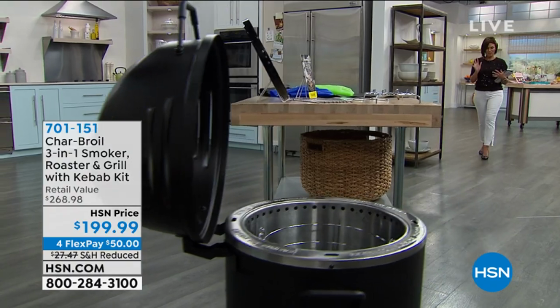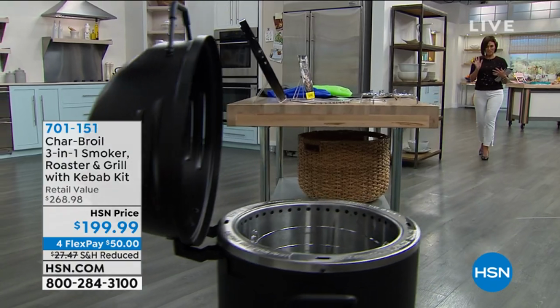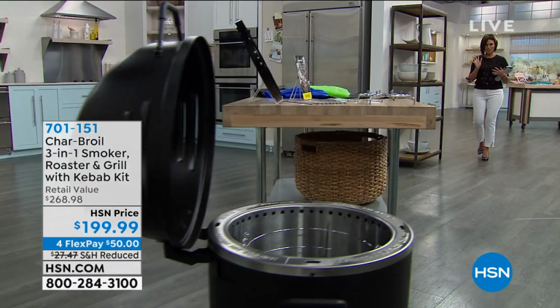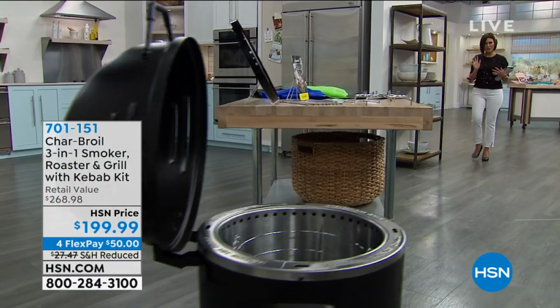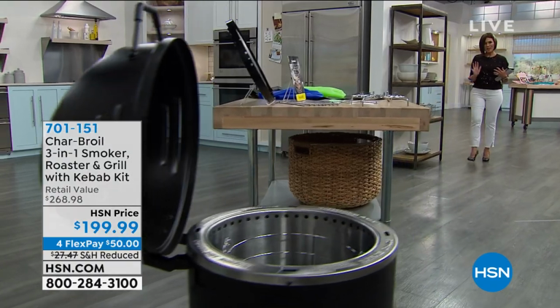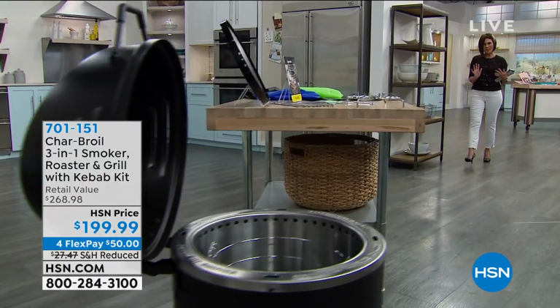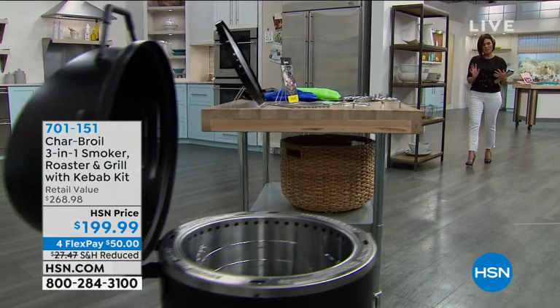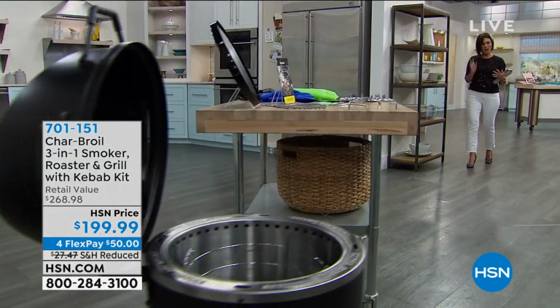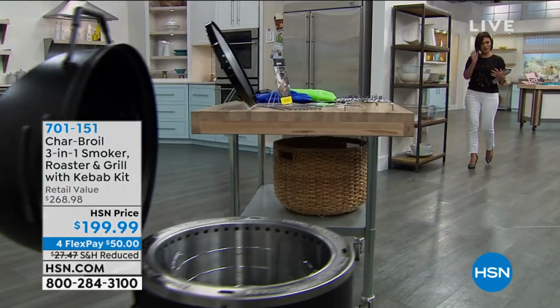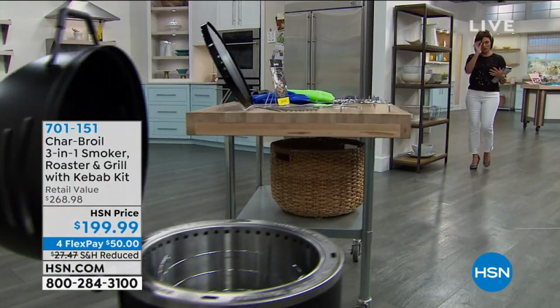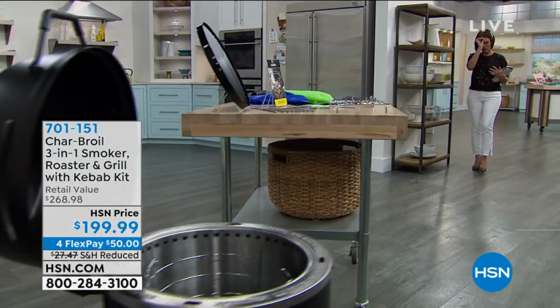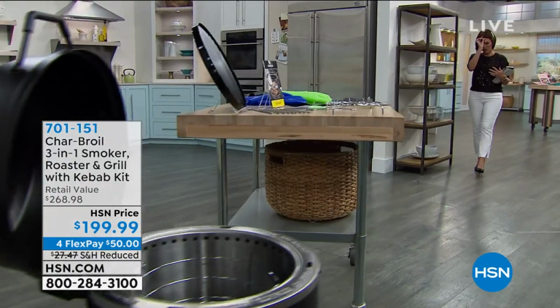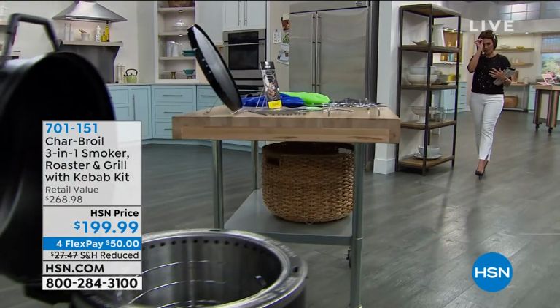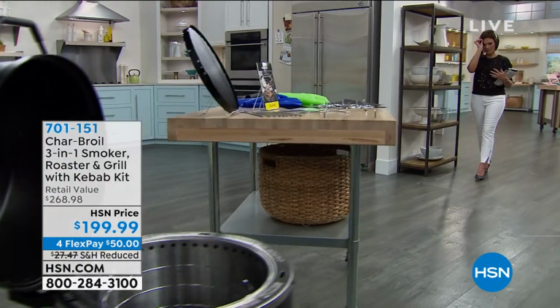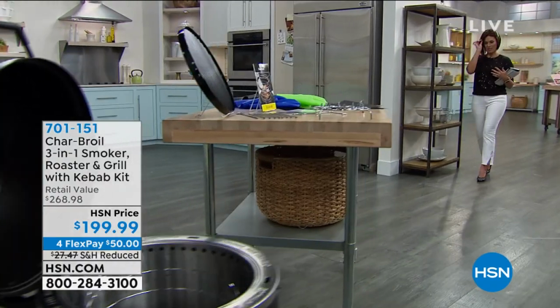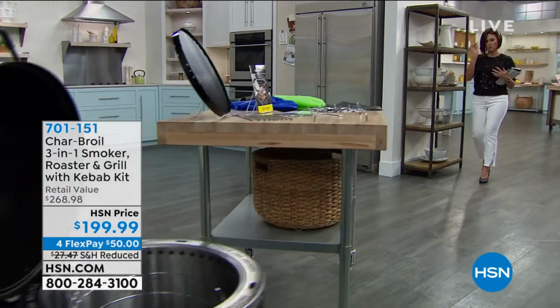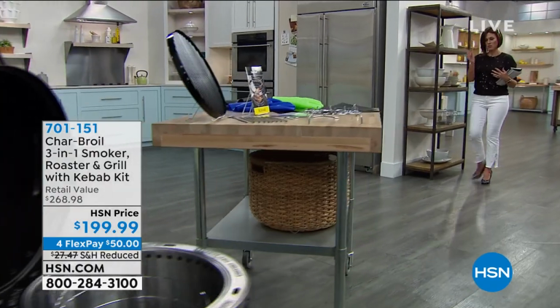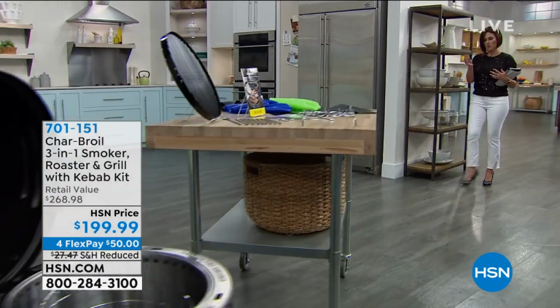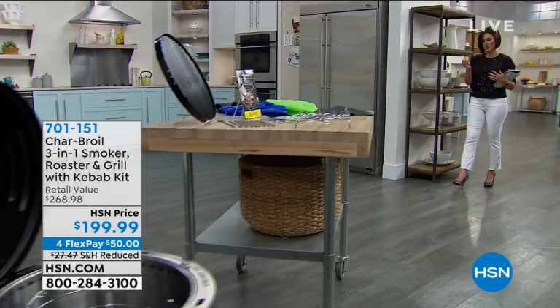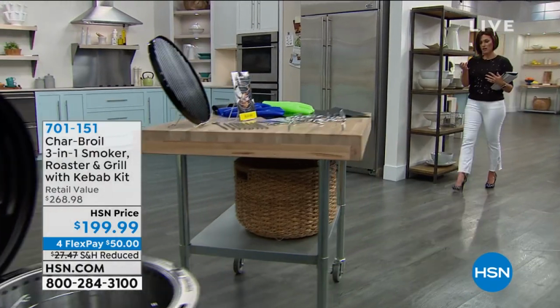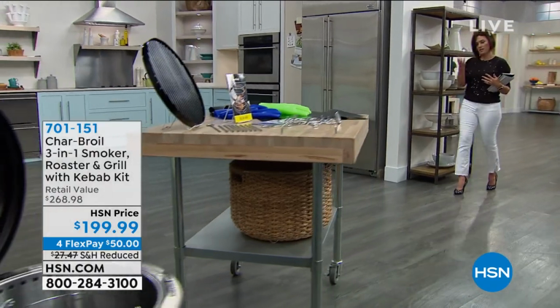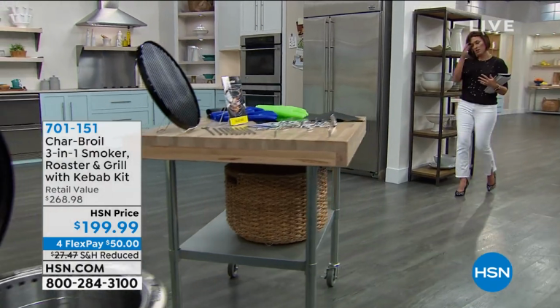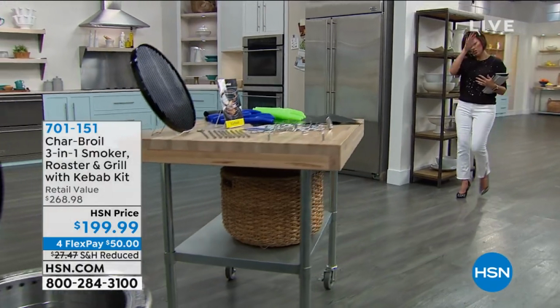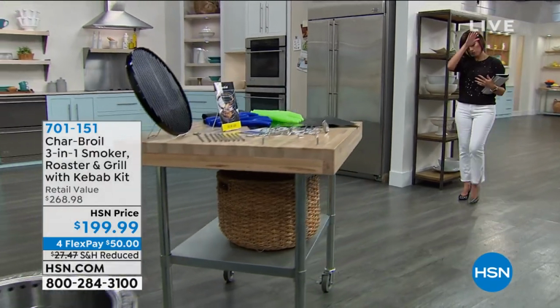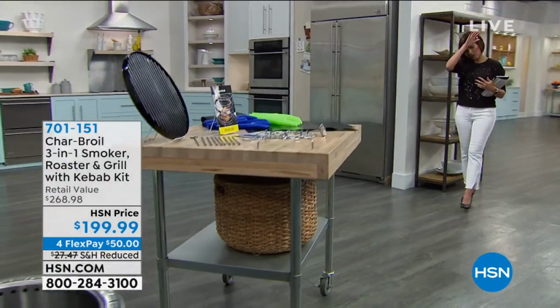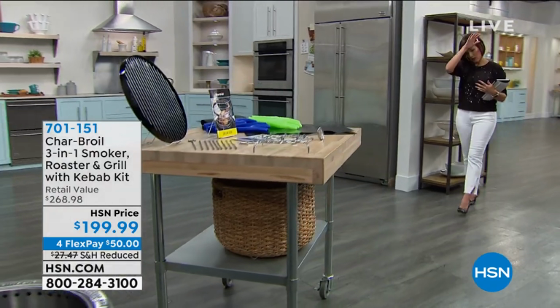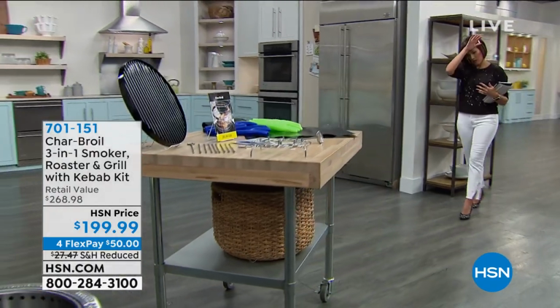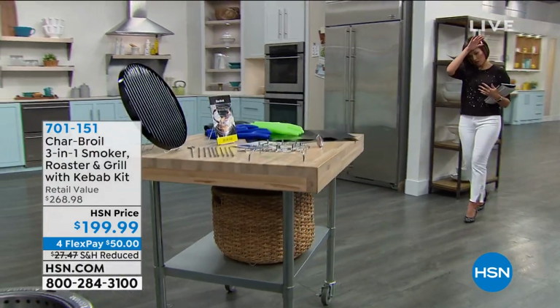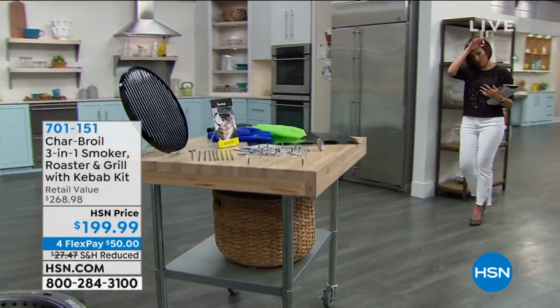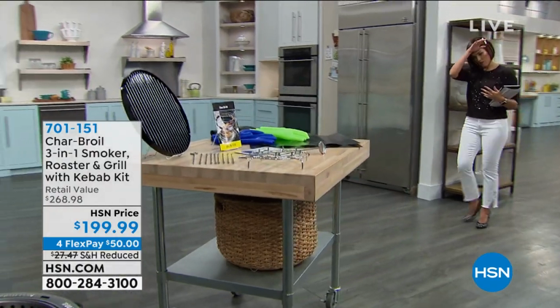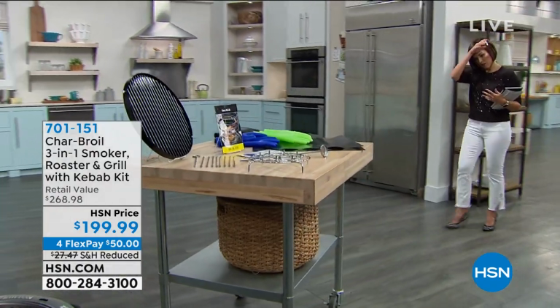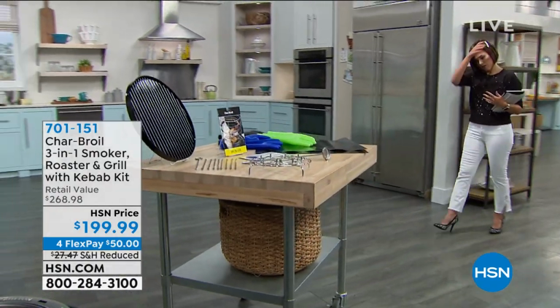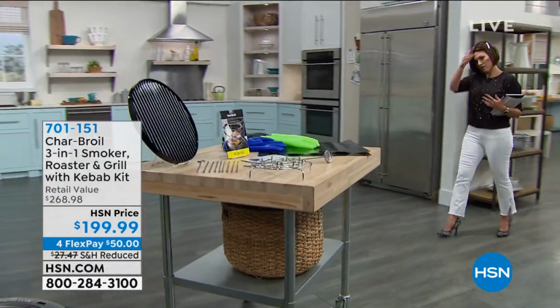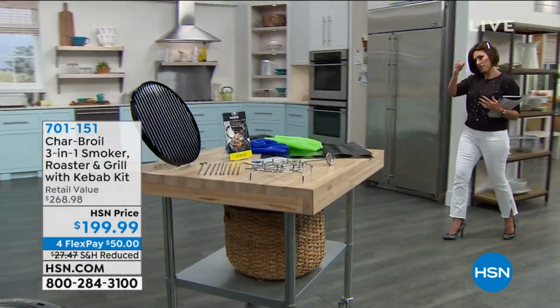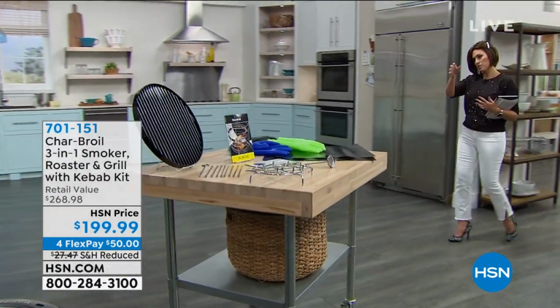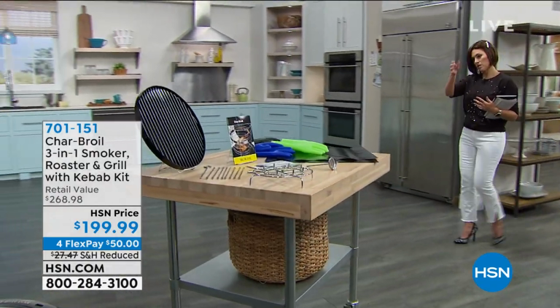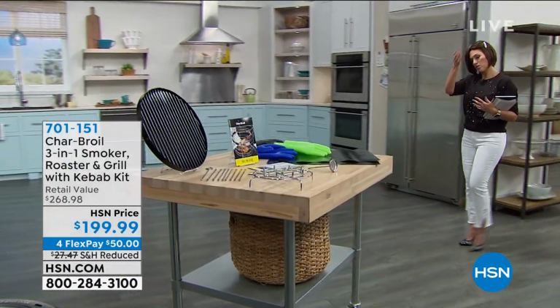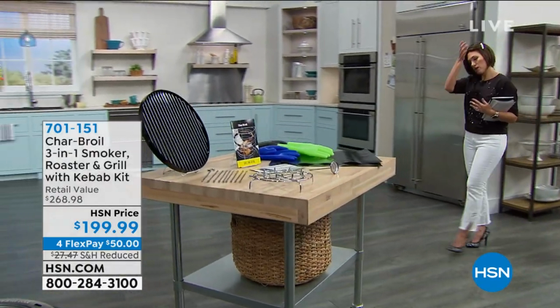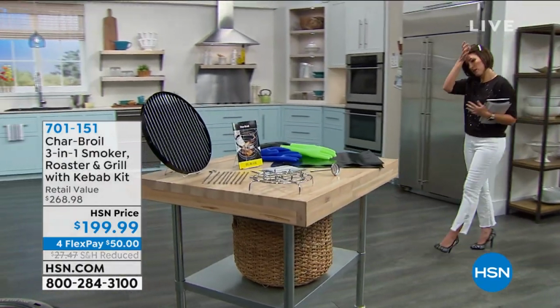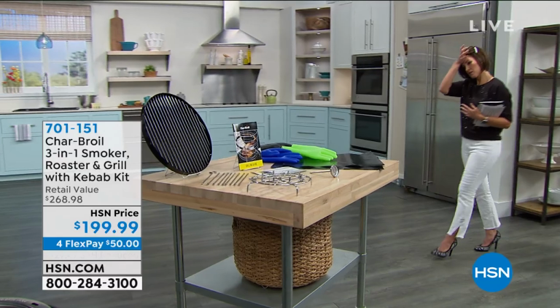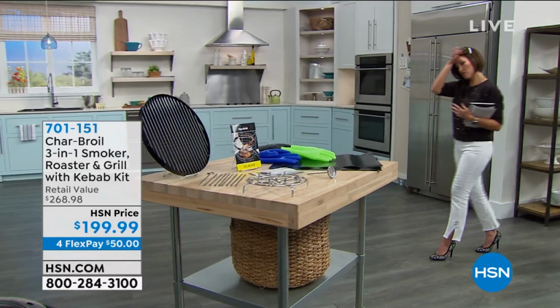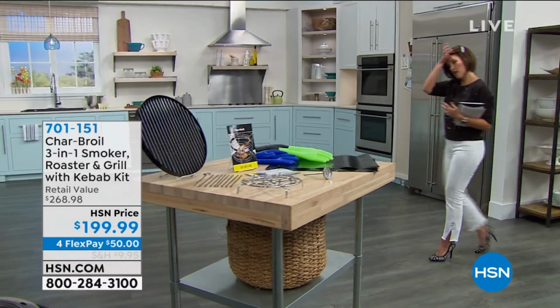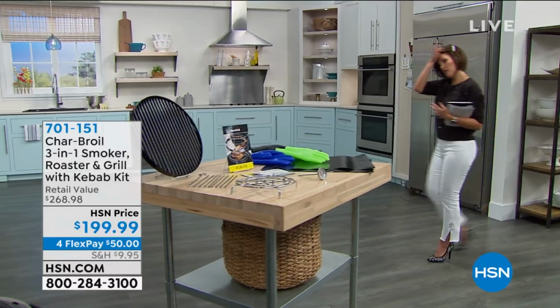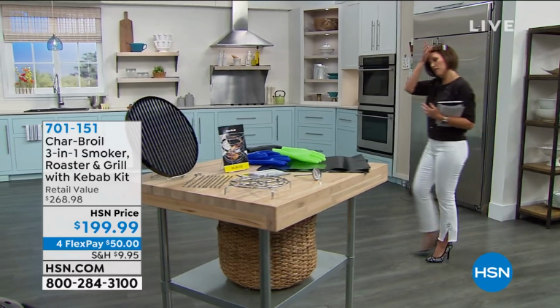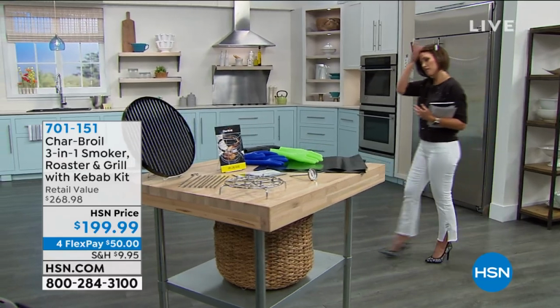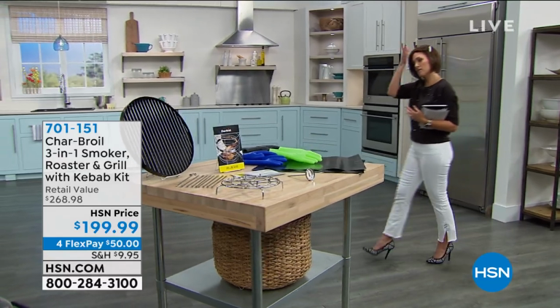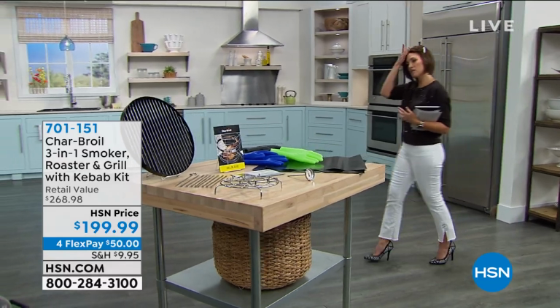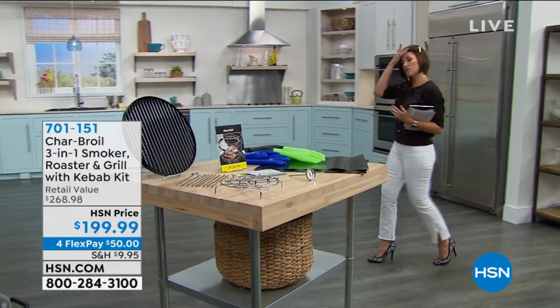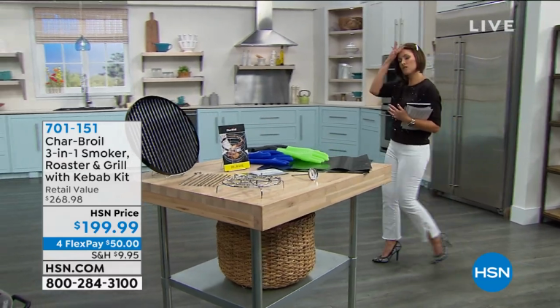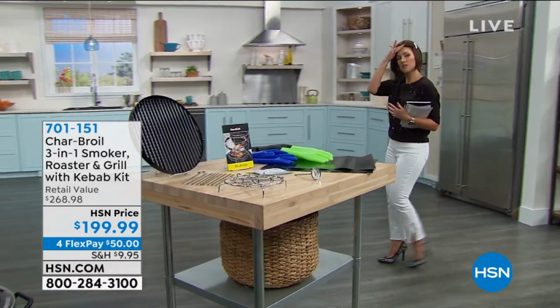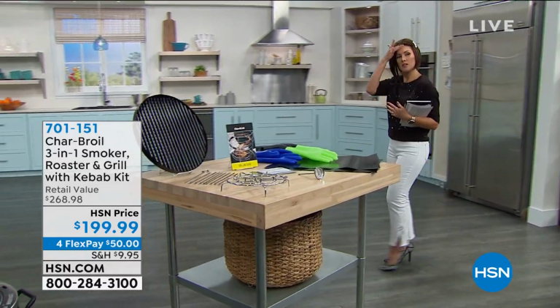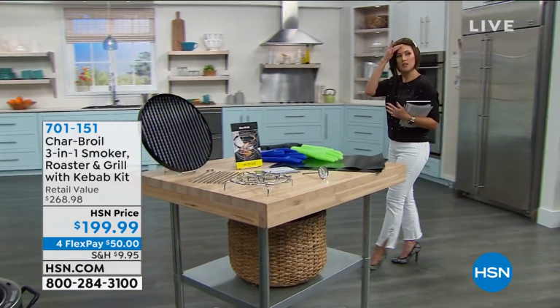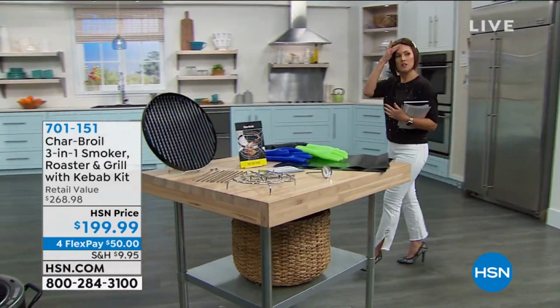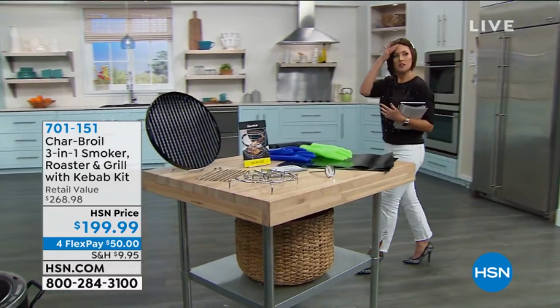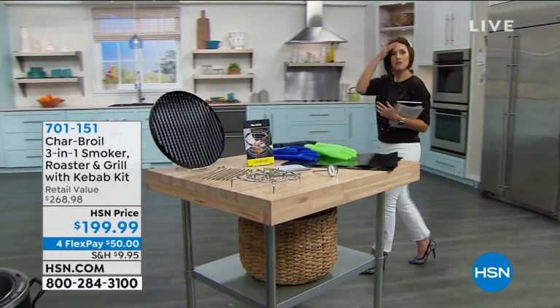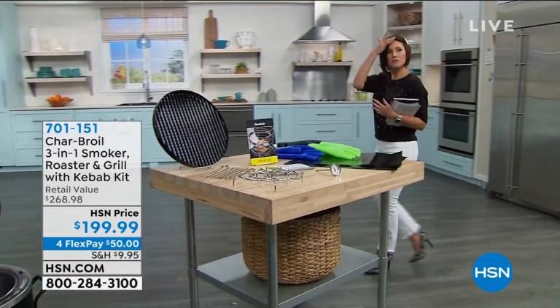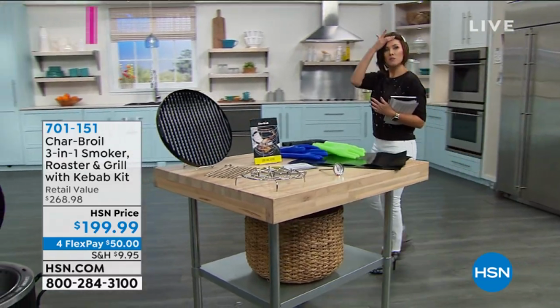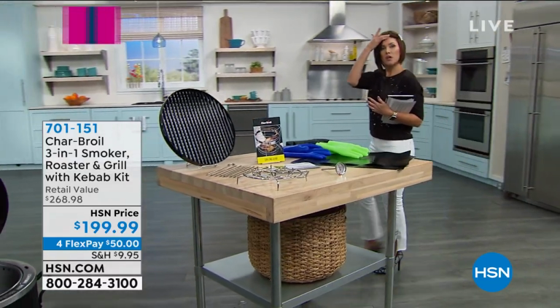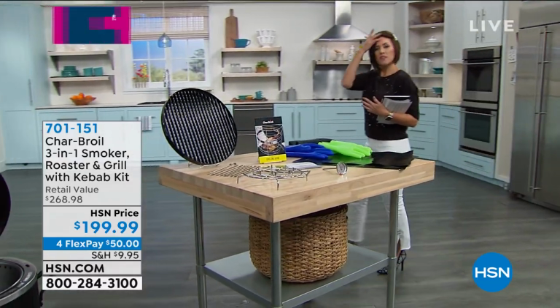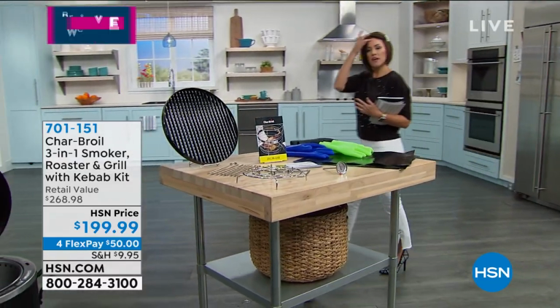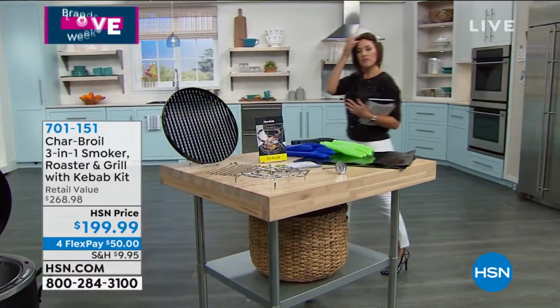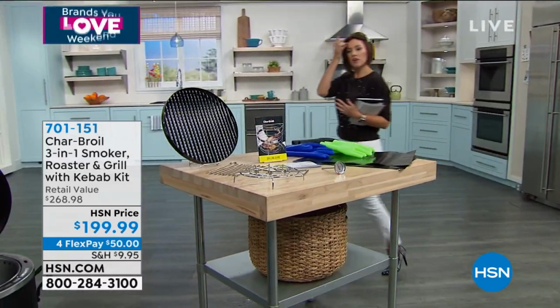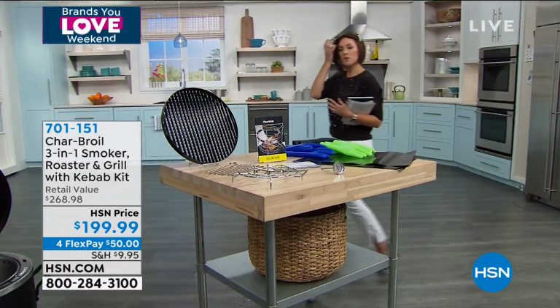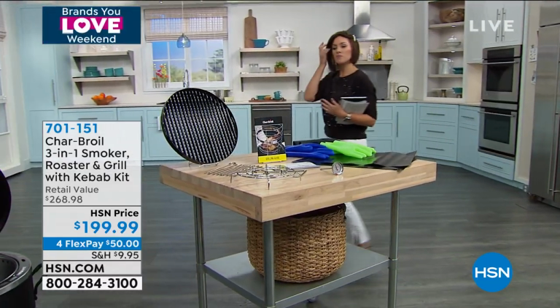Speaking of everybody gets what they want, I think I just put ice cream on my face. We'll blot that there.